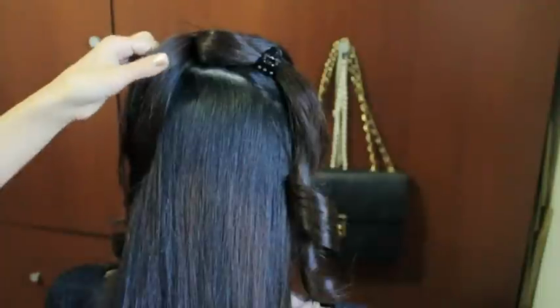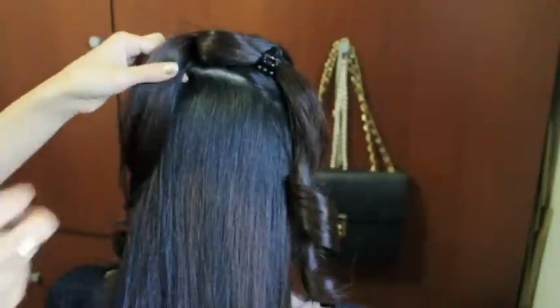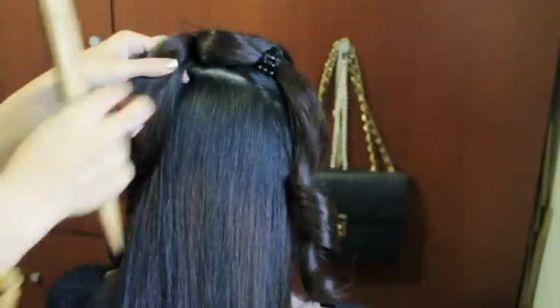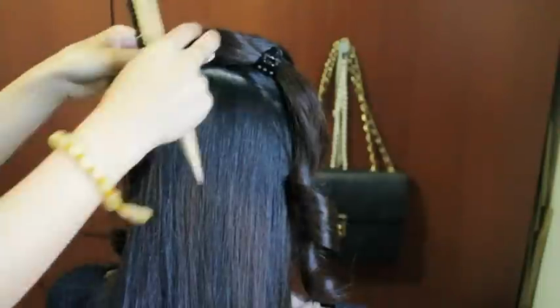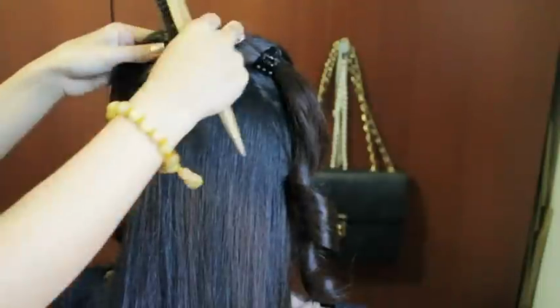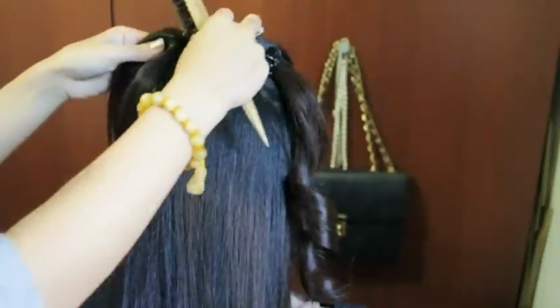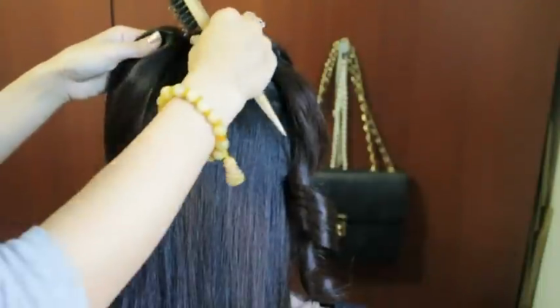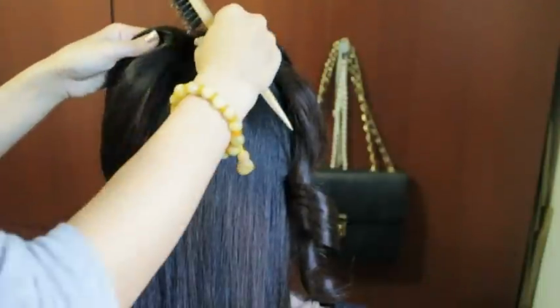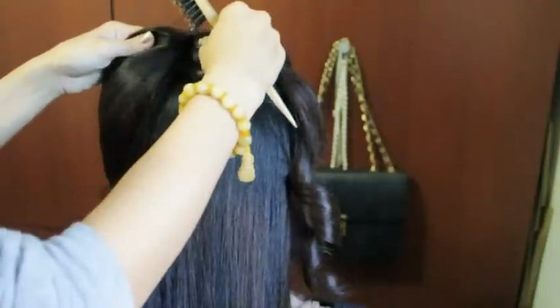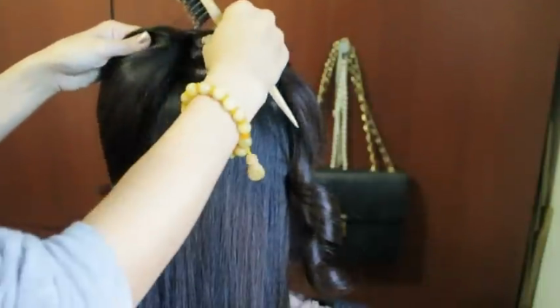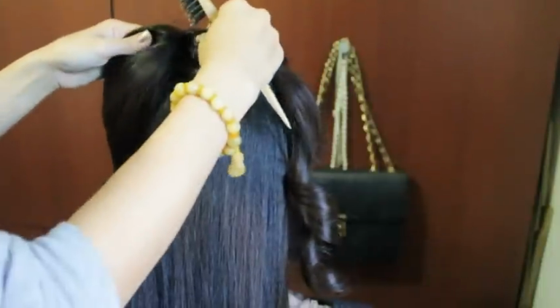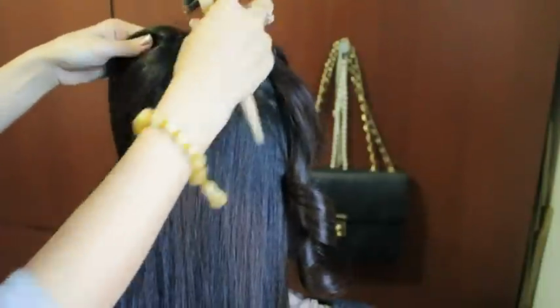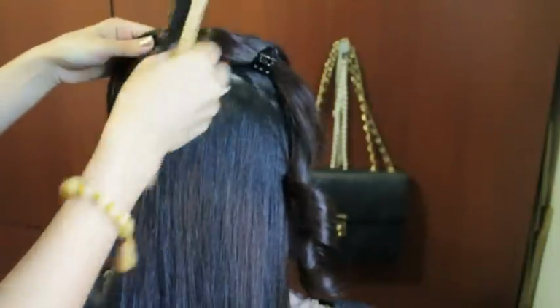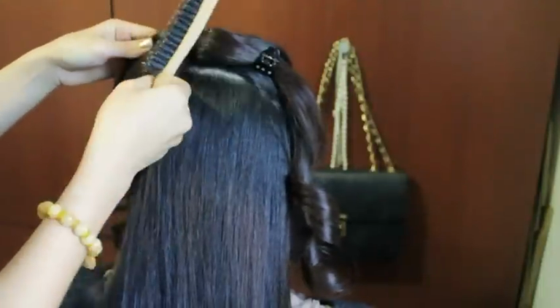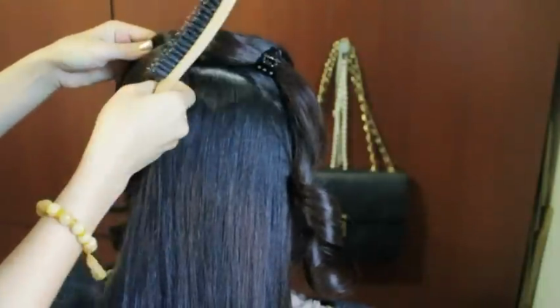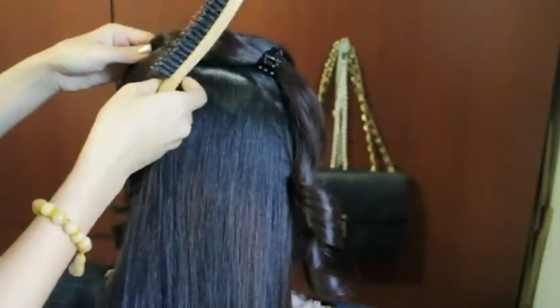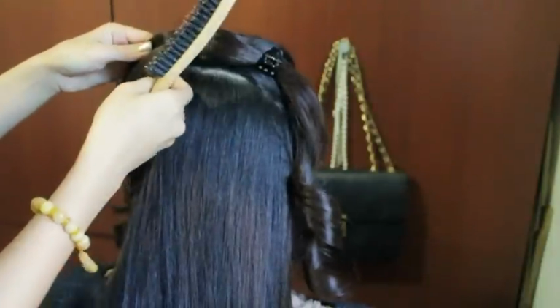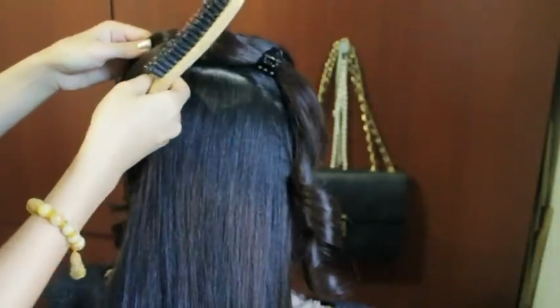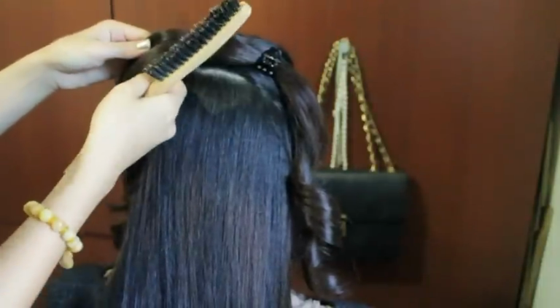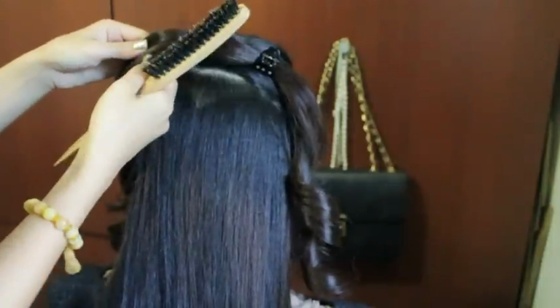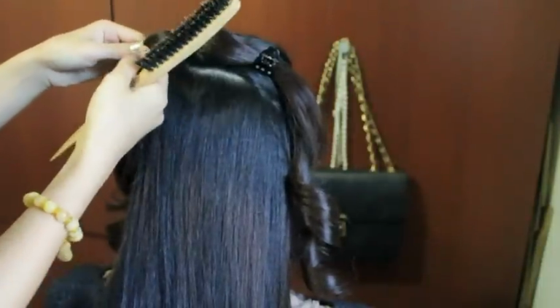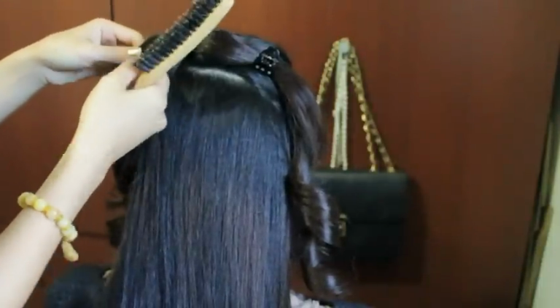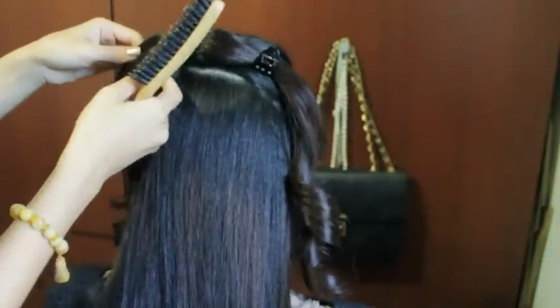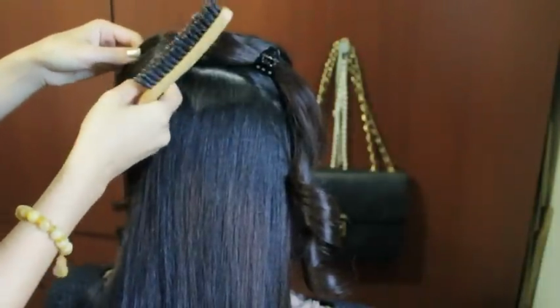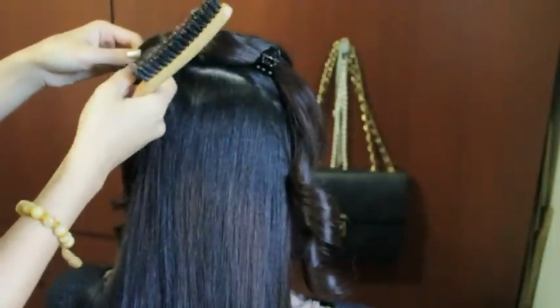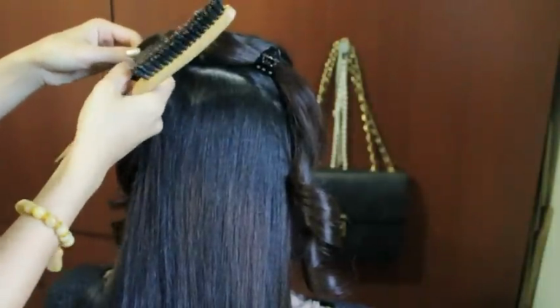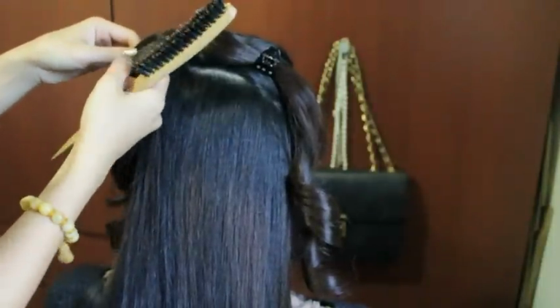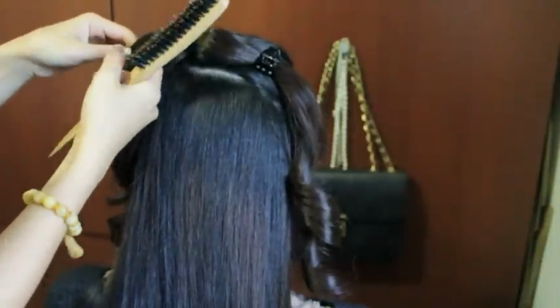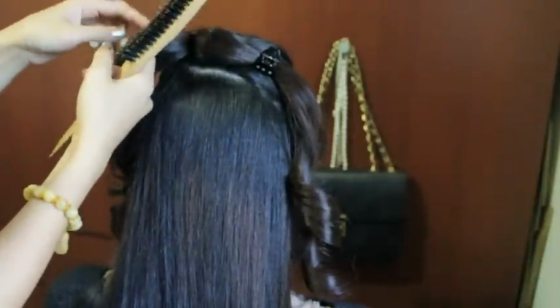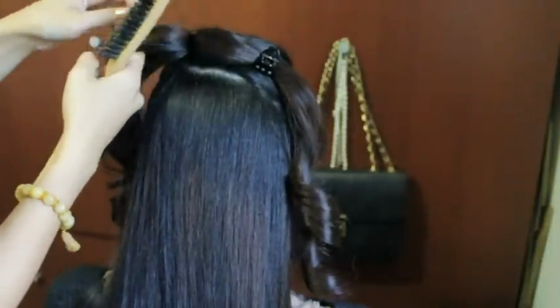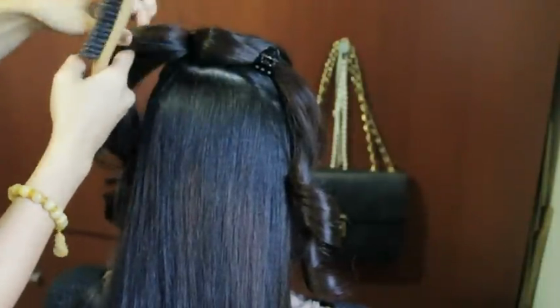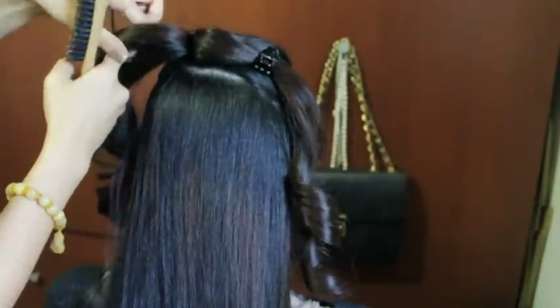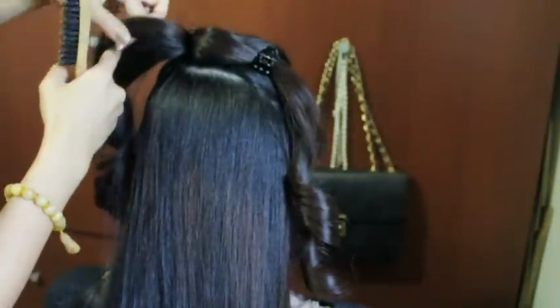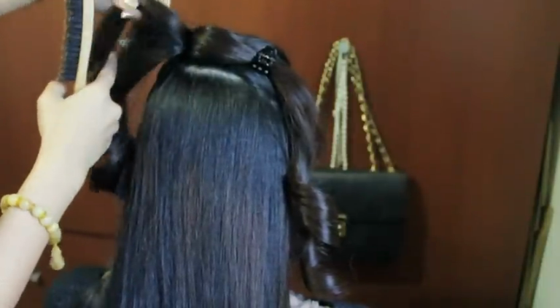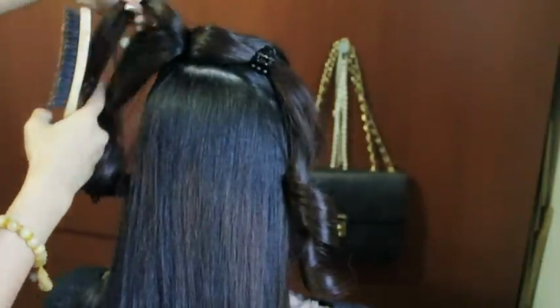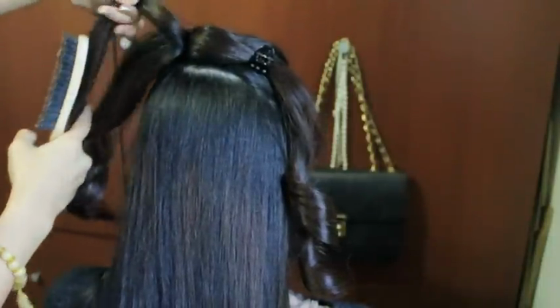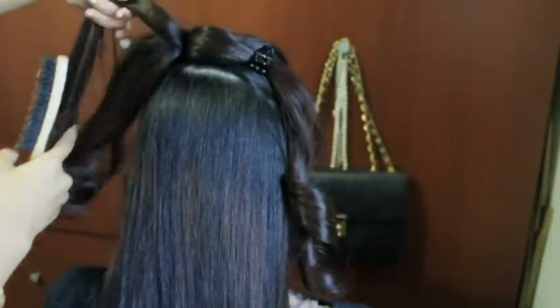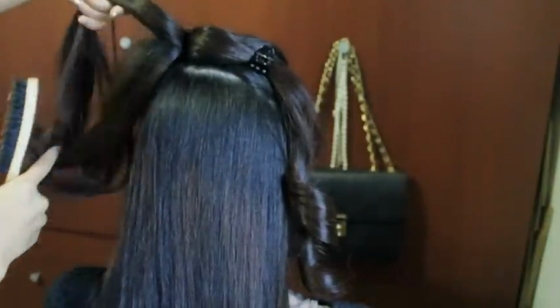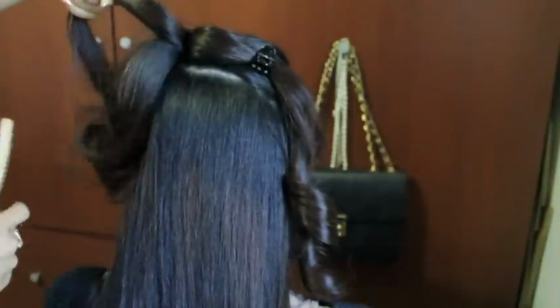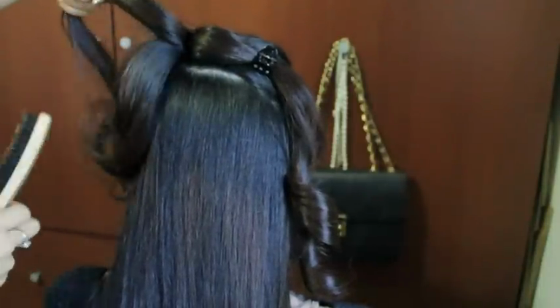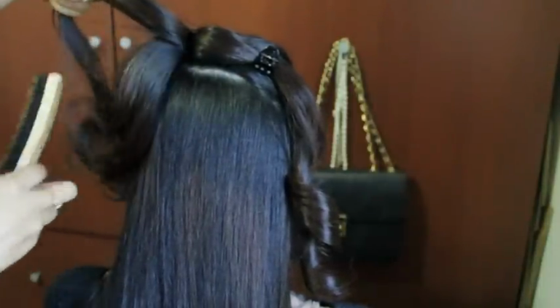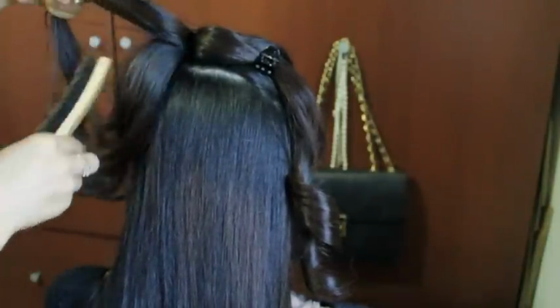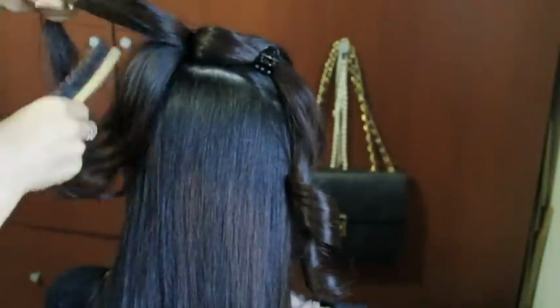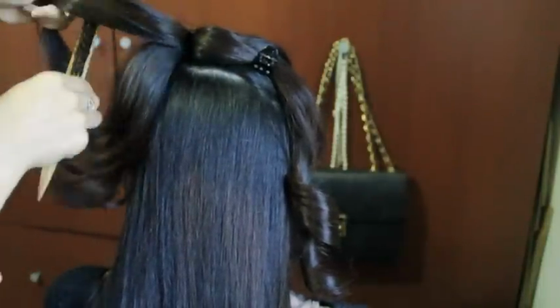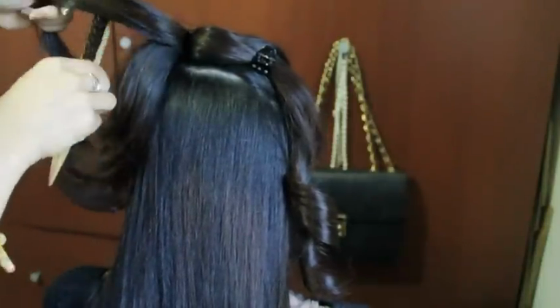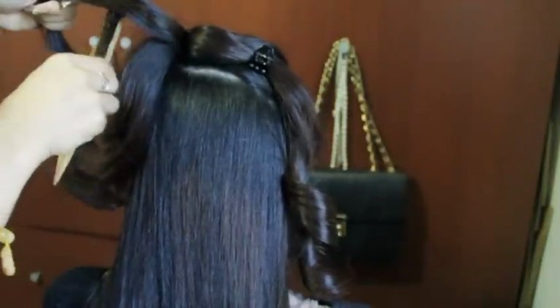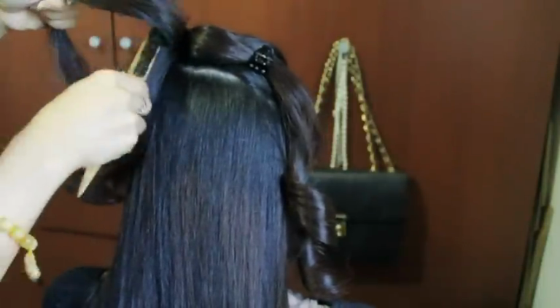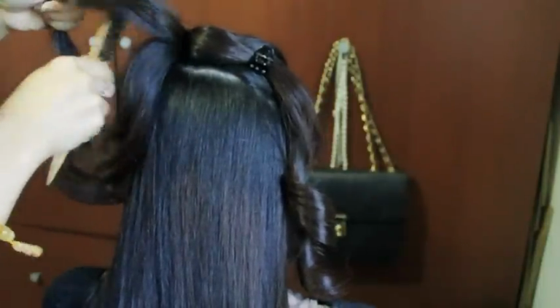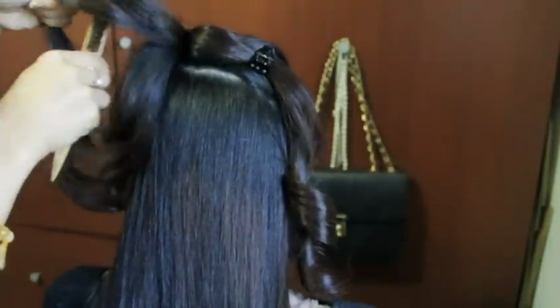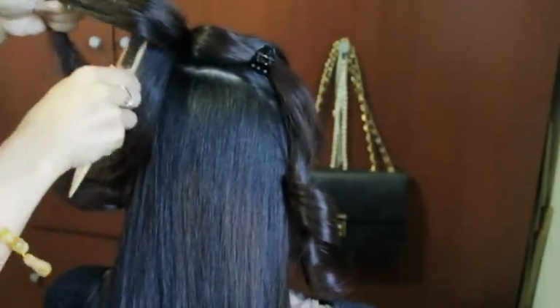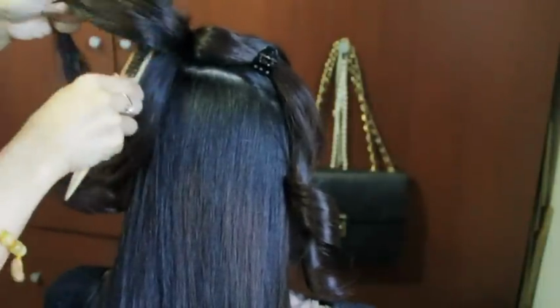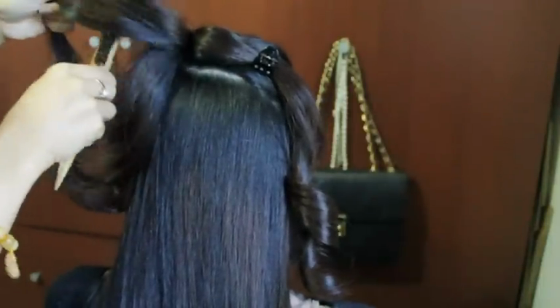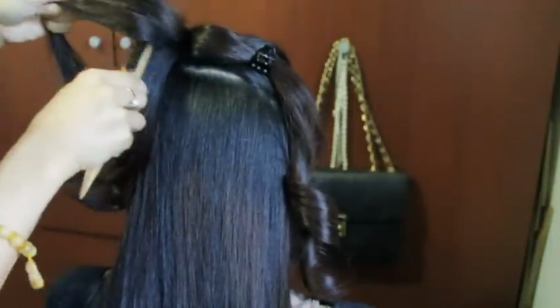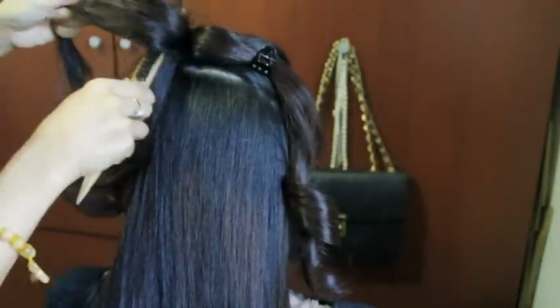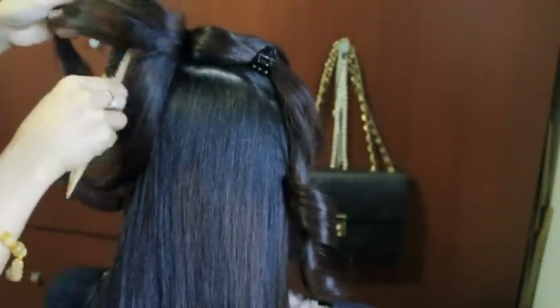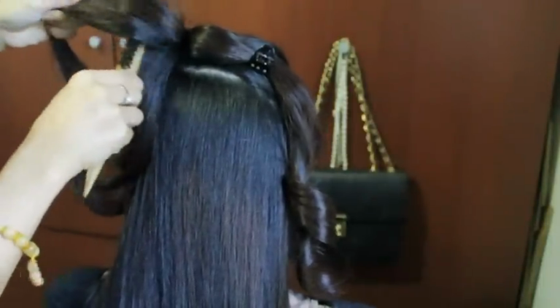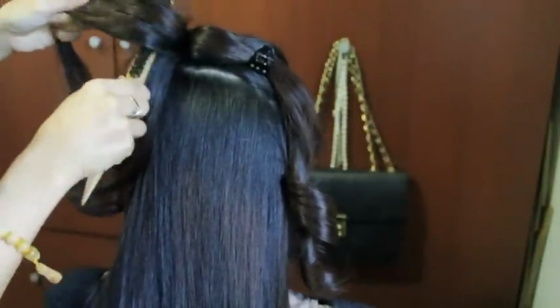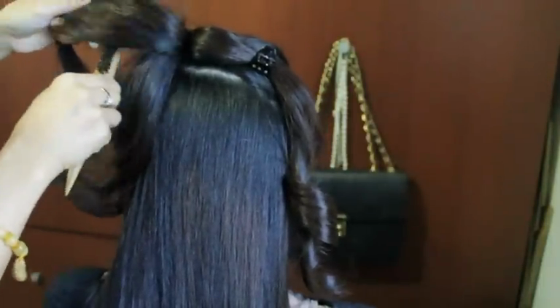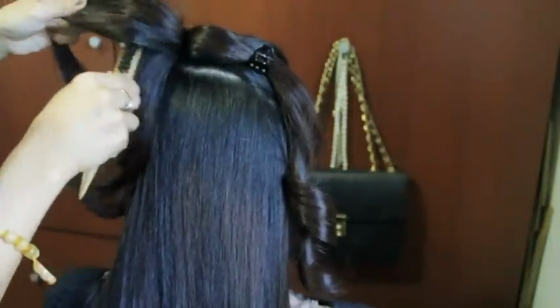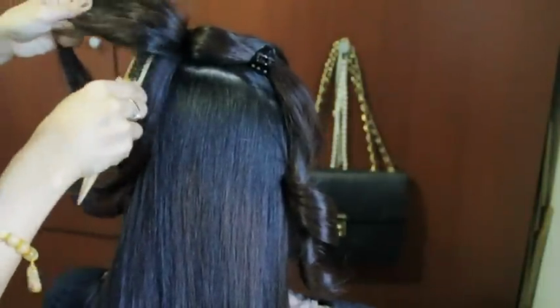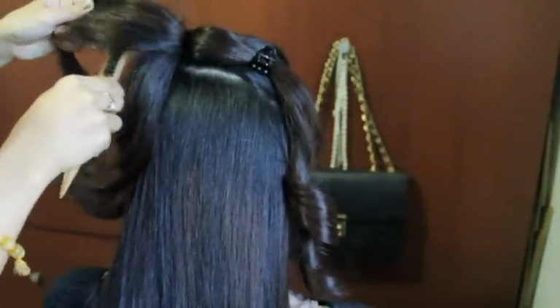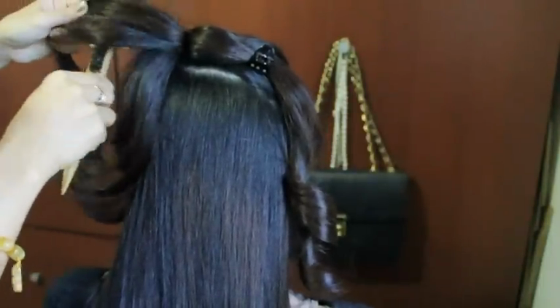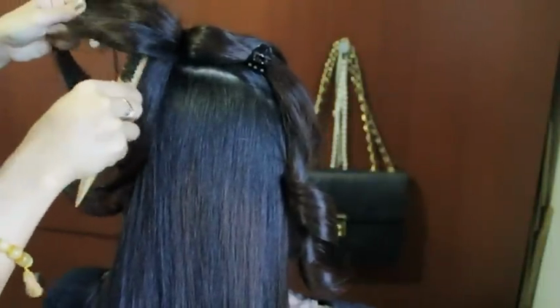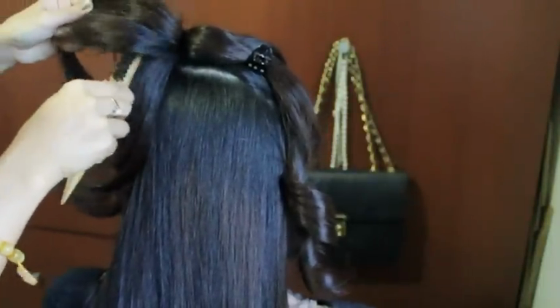To create the bow, you want to give your hair some volume. So what I'm doing is teasing each section and then spraying it with hairspray.